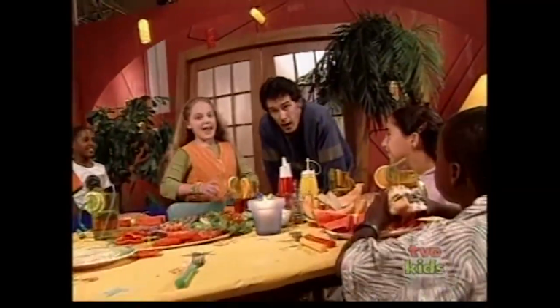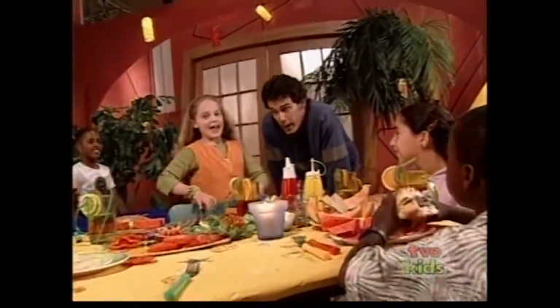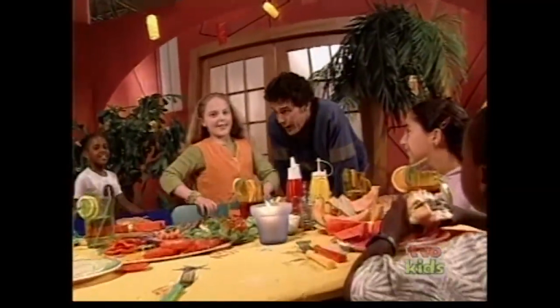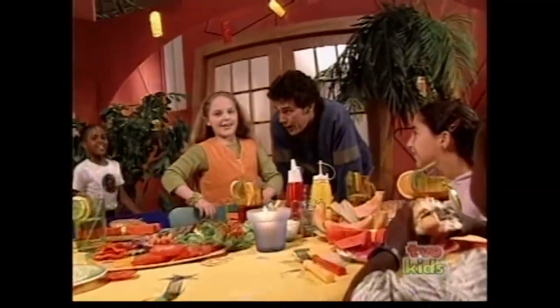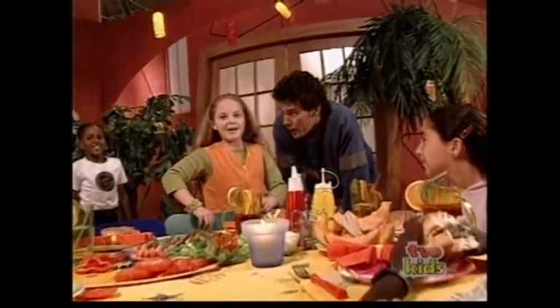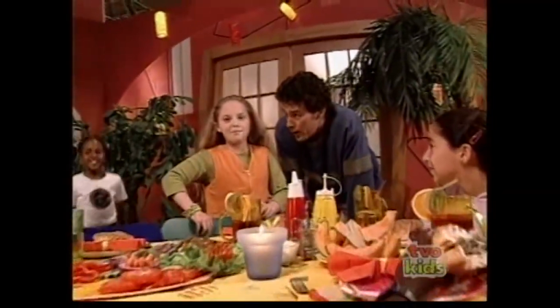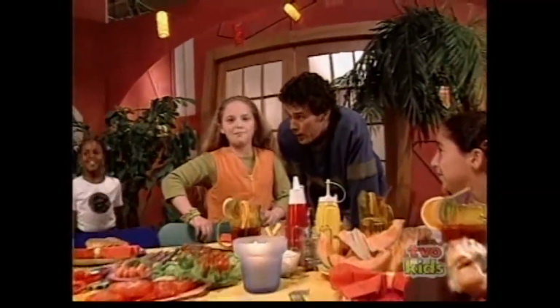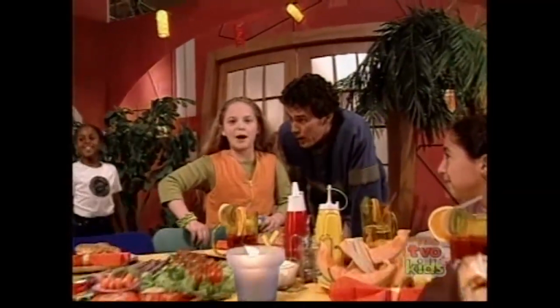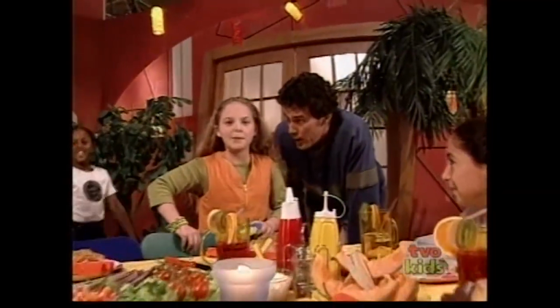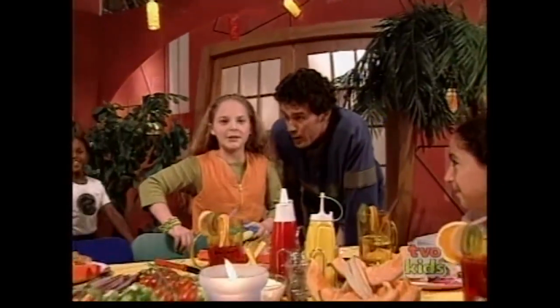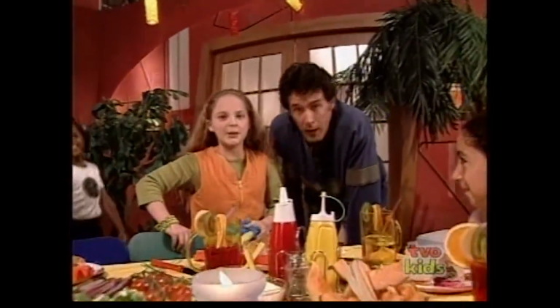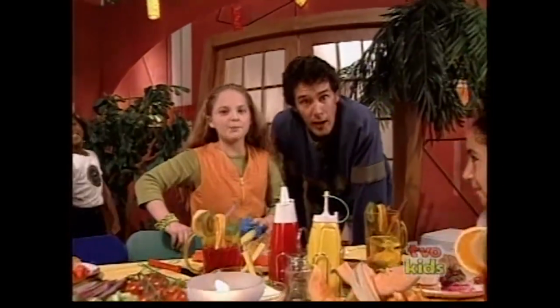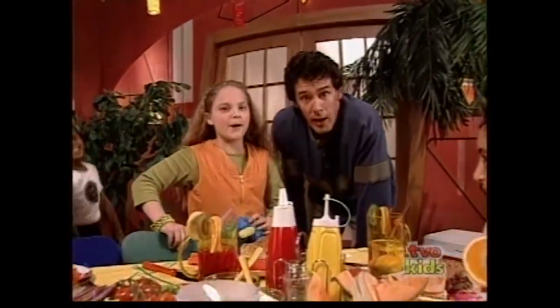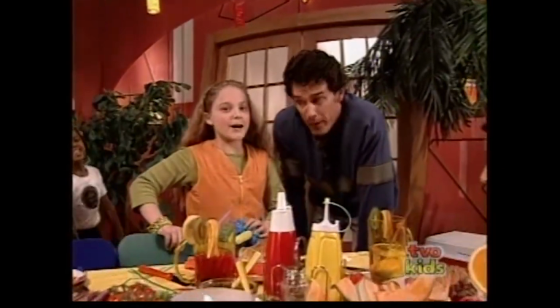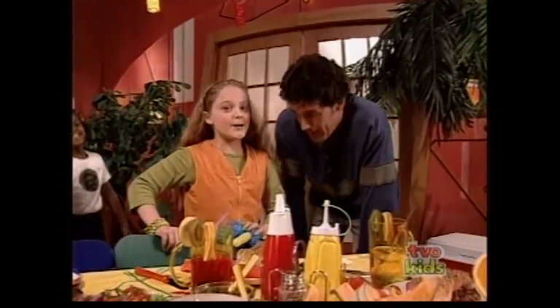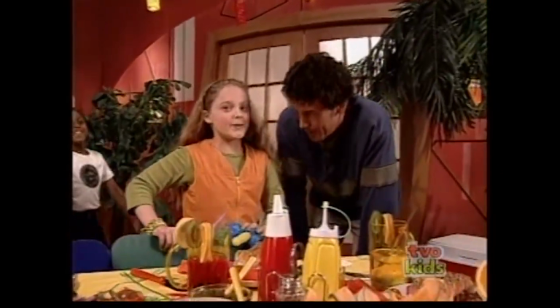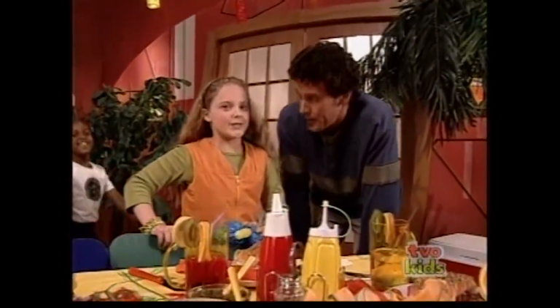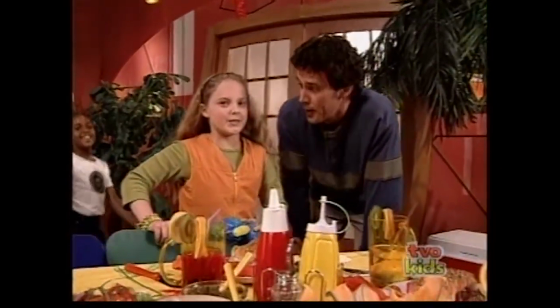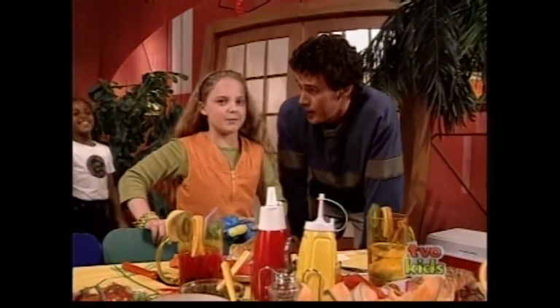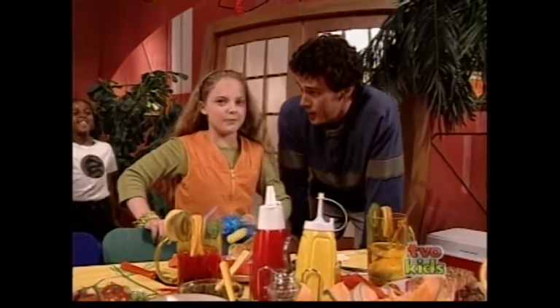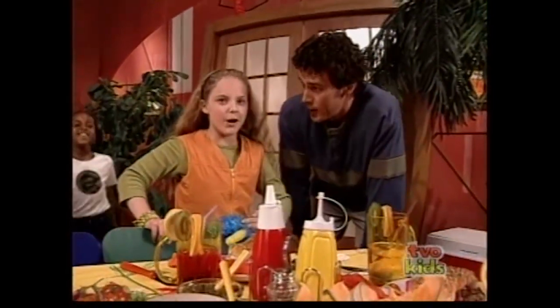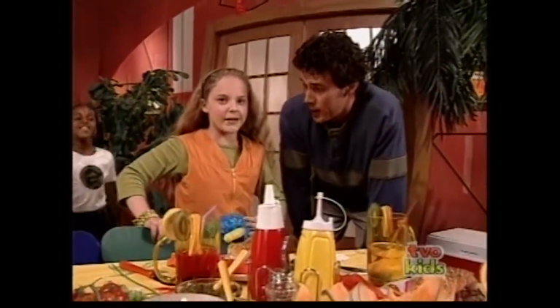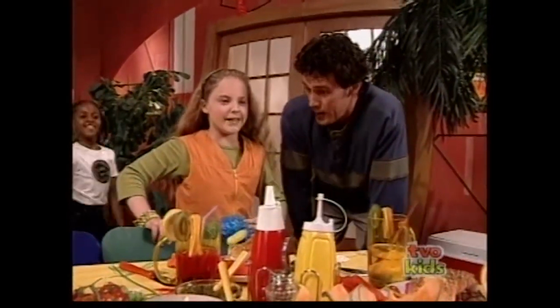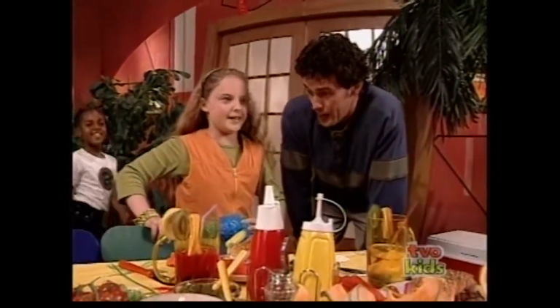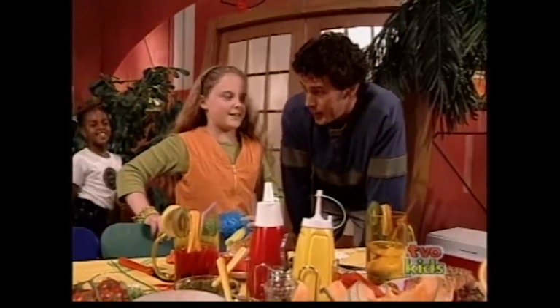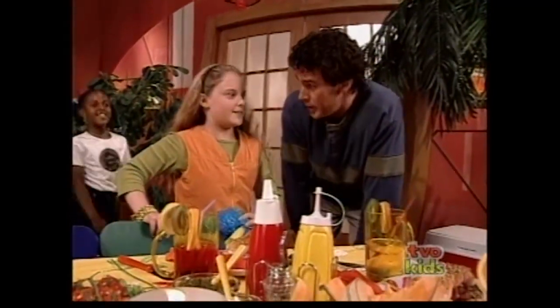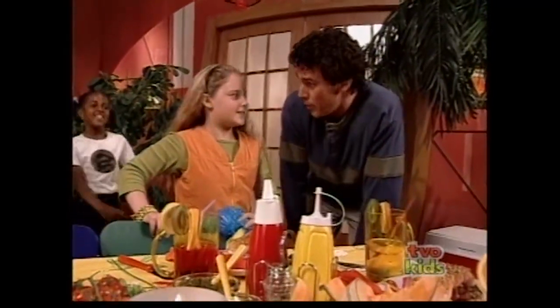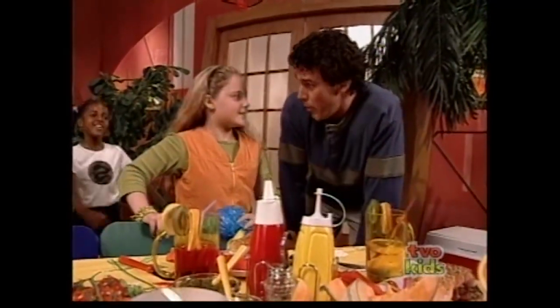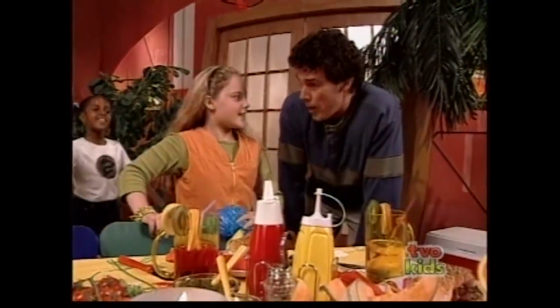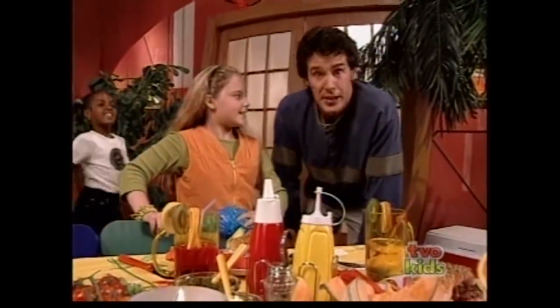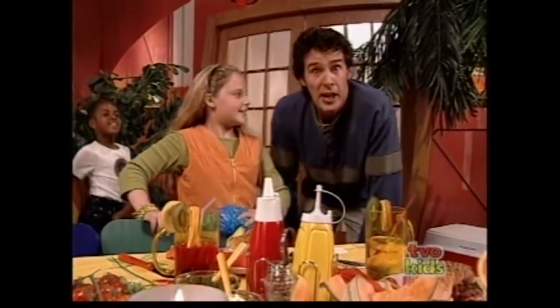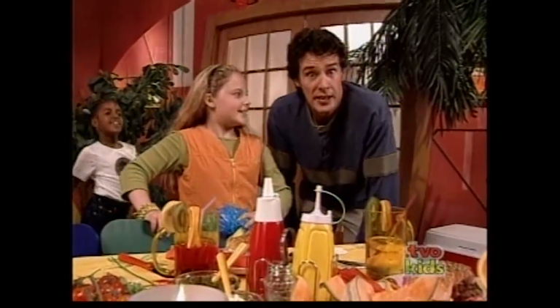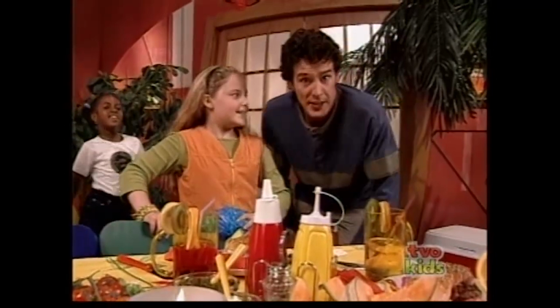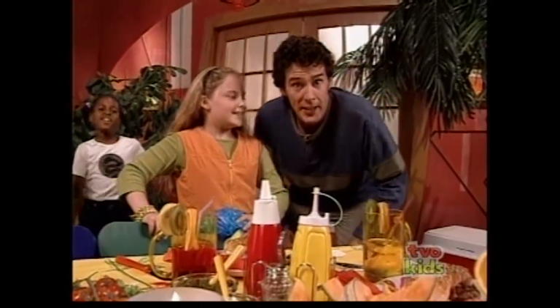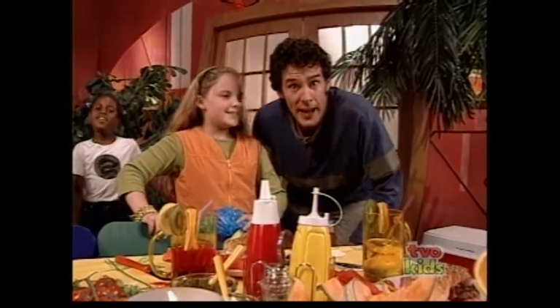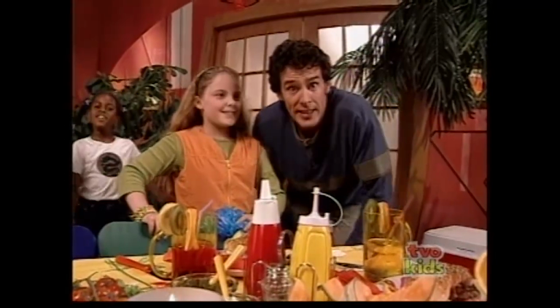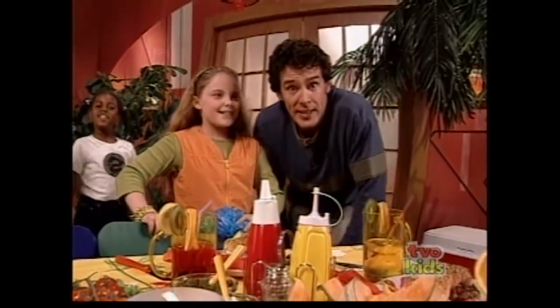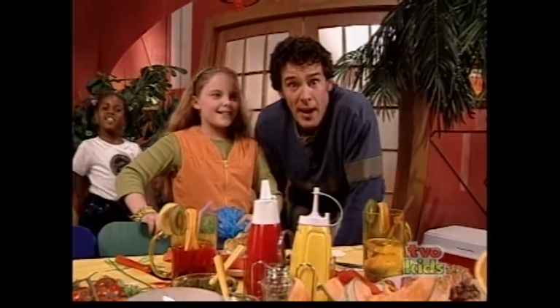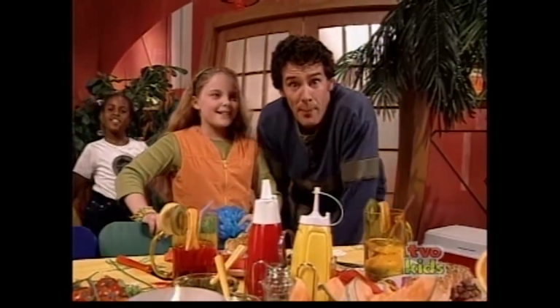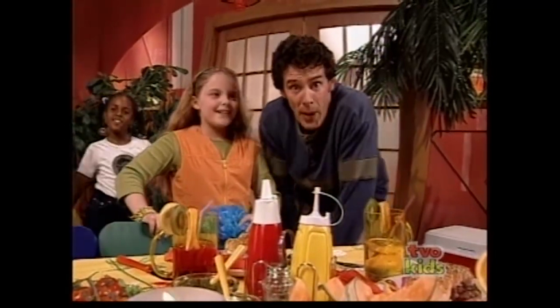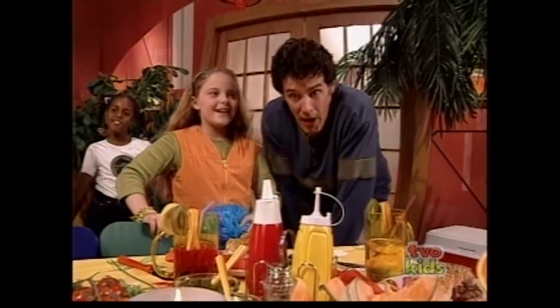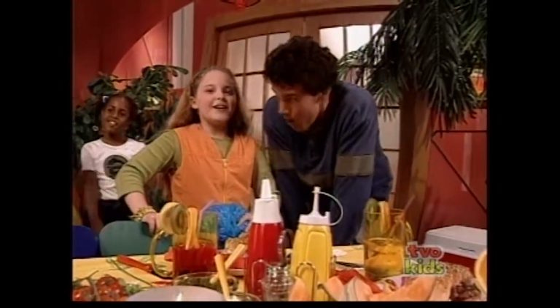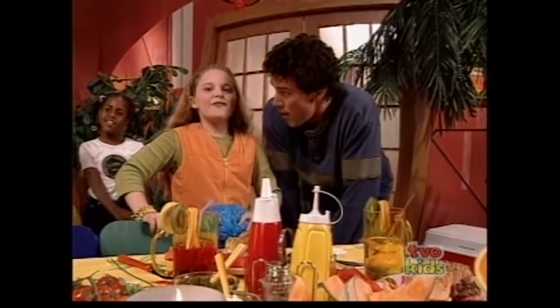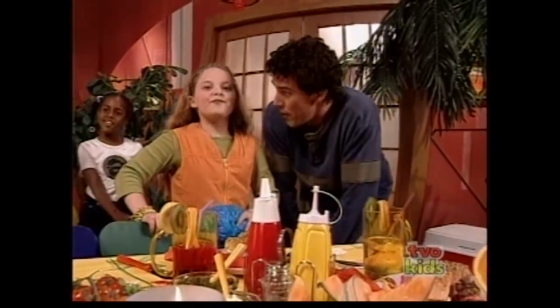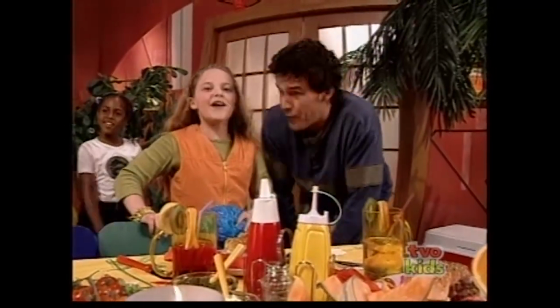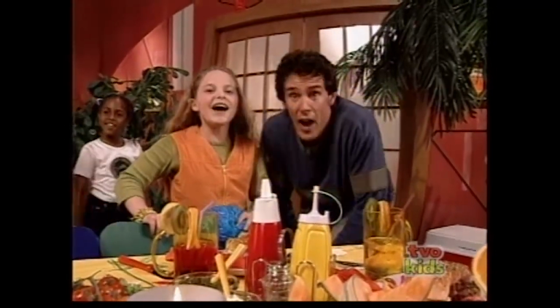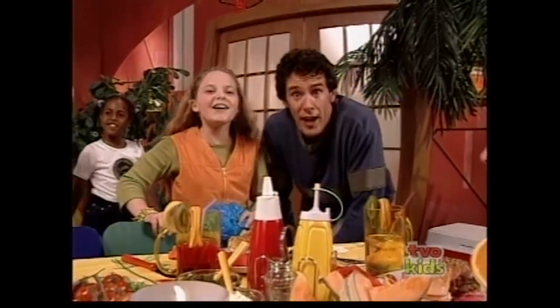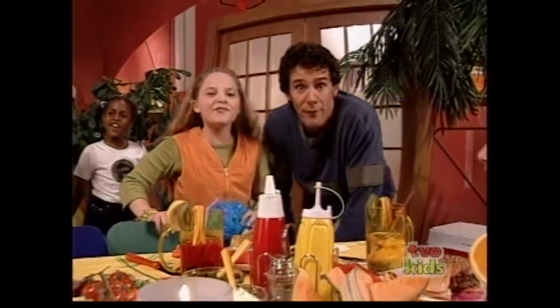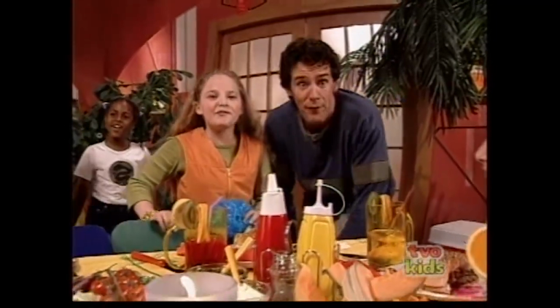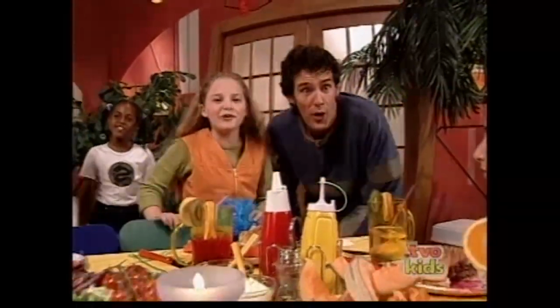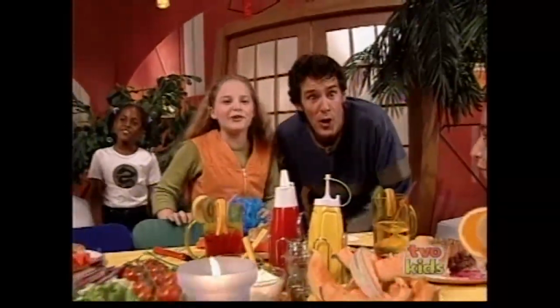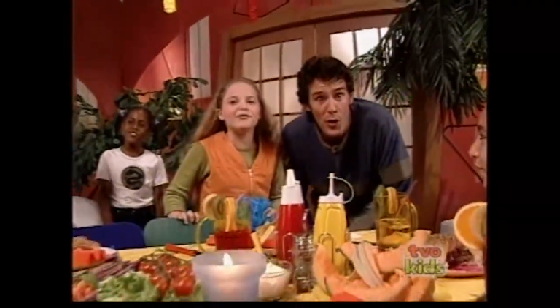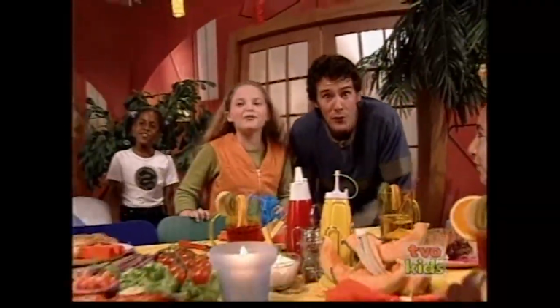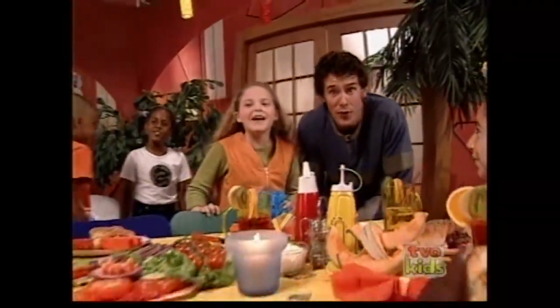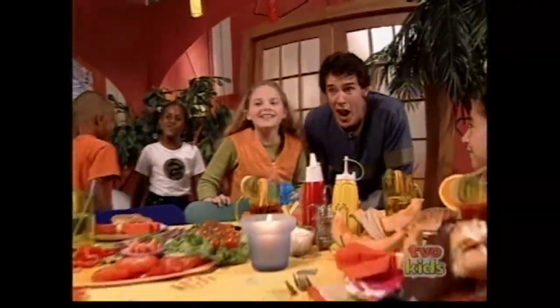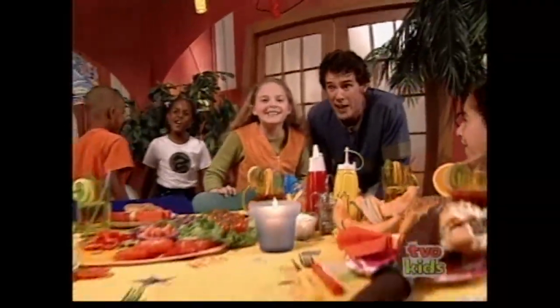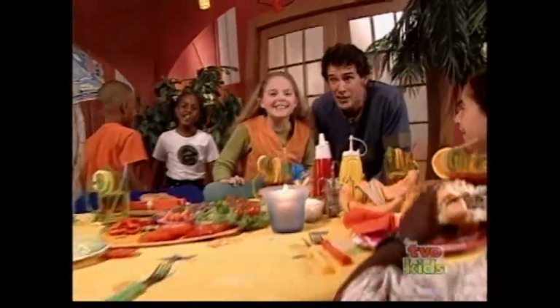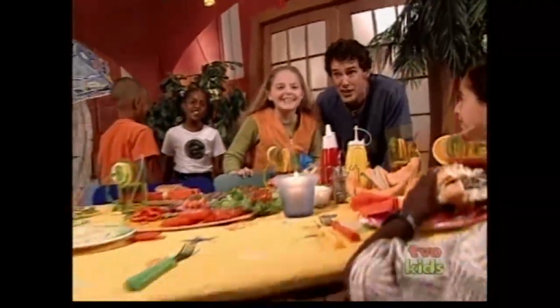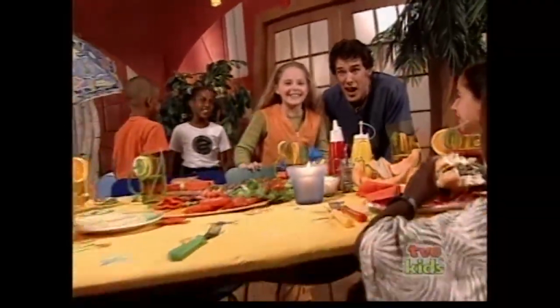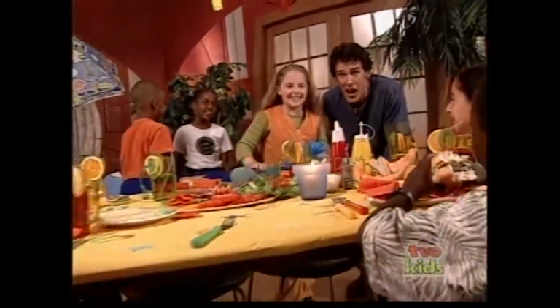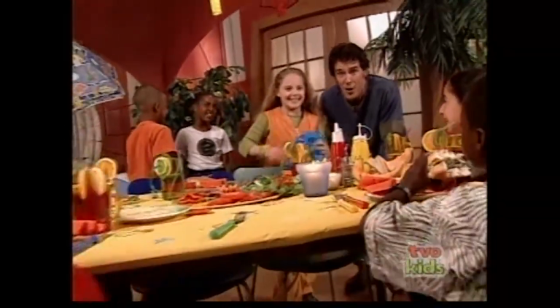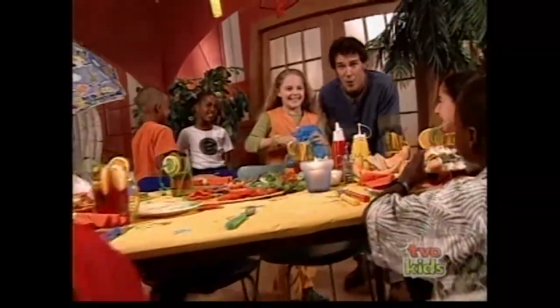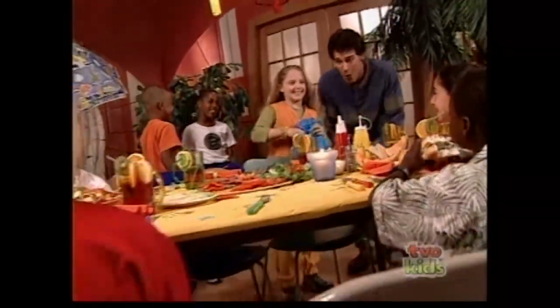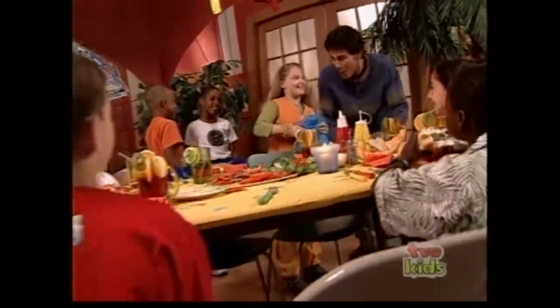That barbecue party was smoking. Yes, it was. See you next time on Fun Food Frenzy!